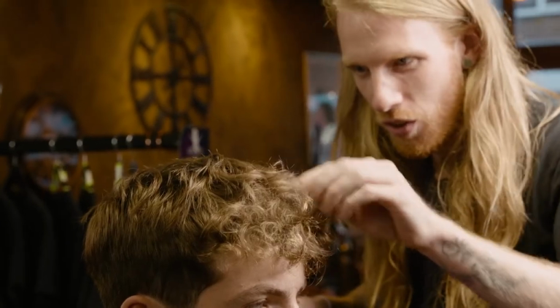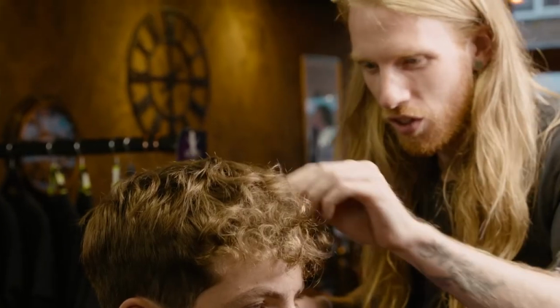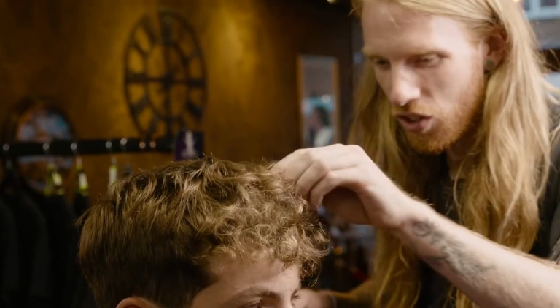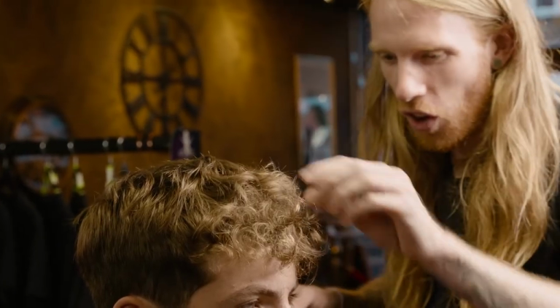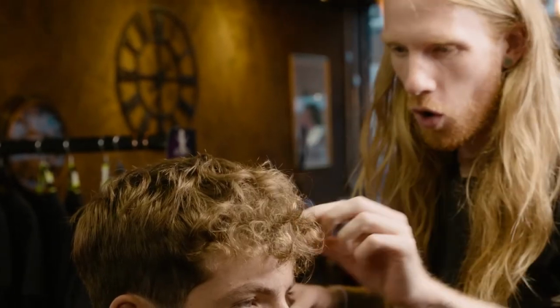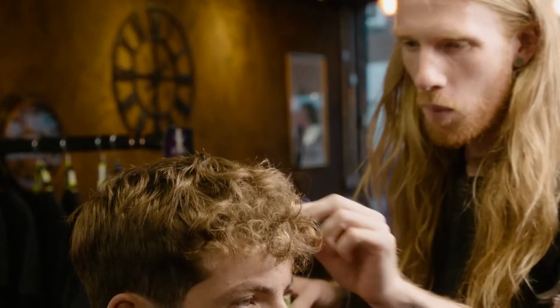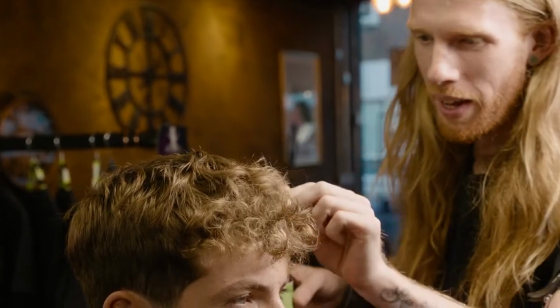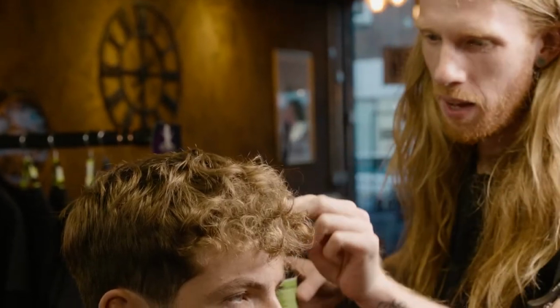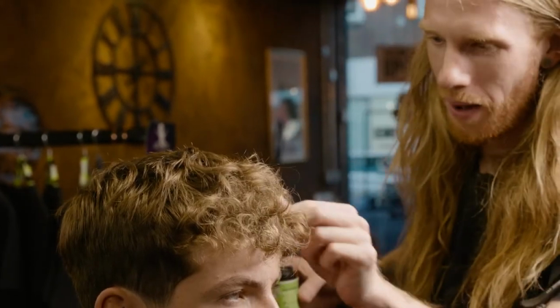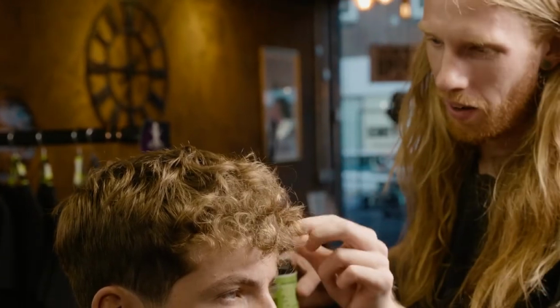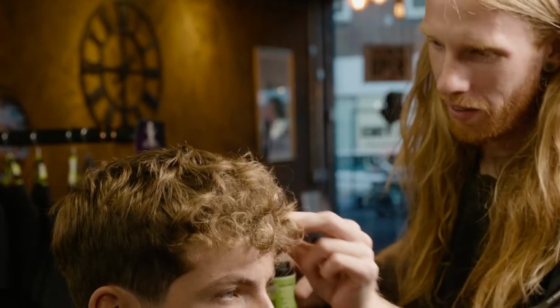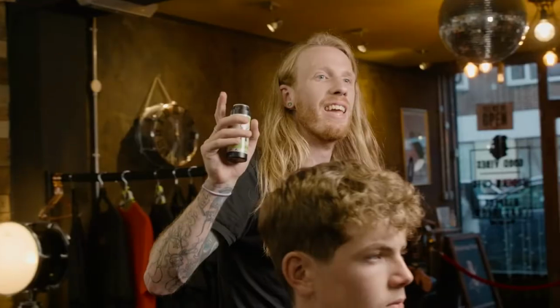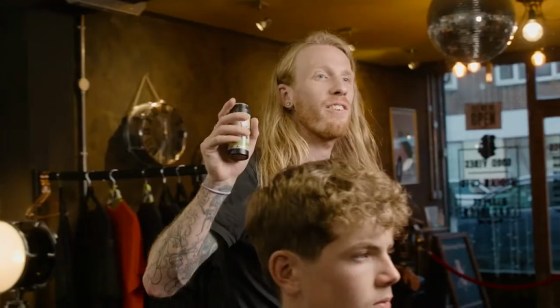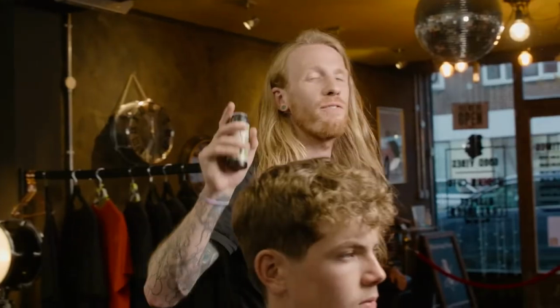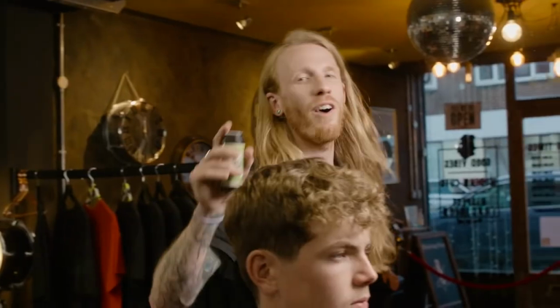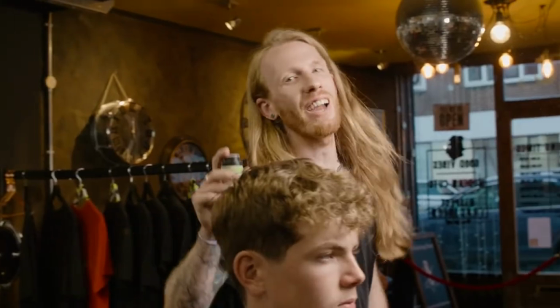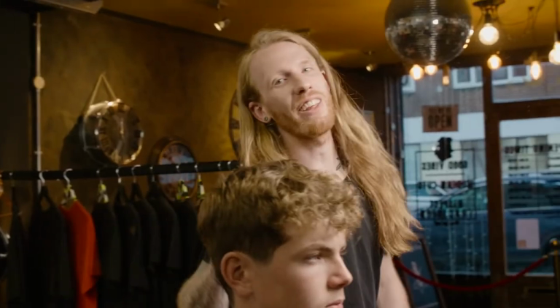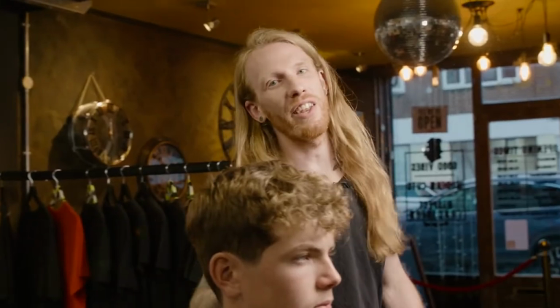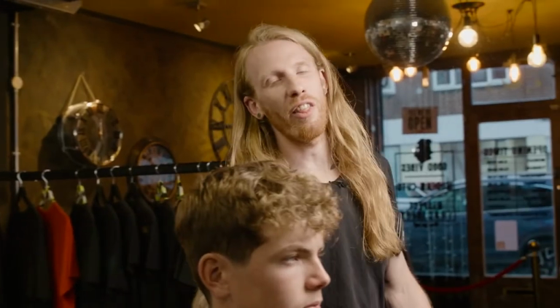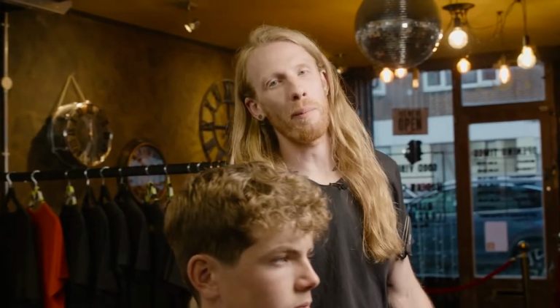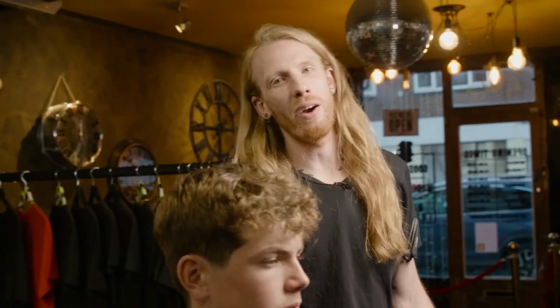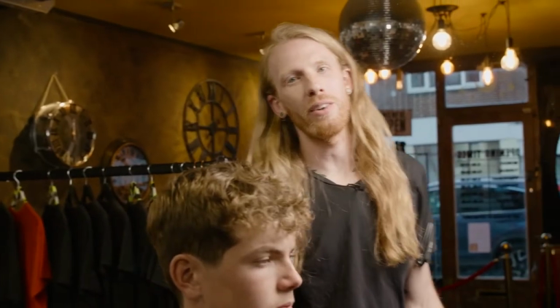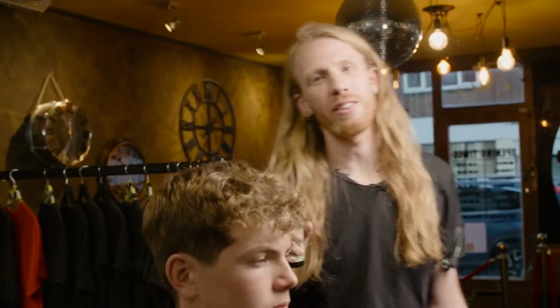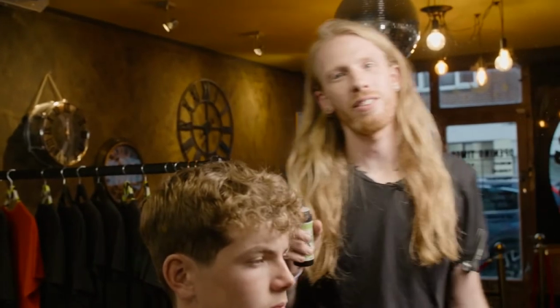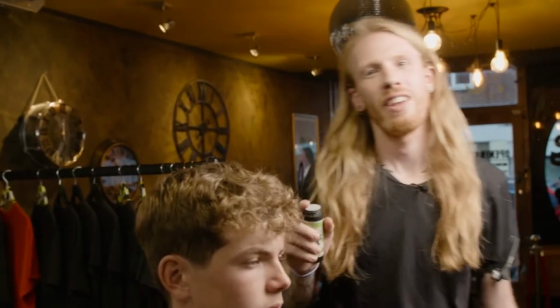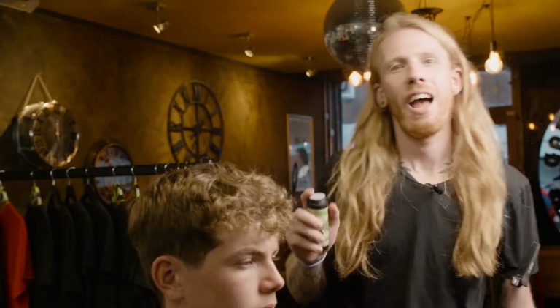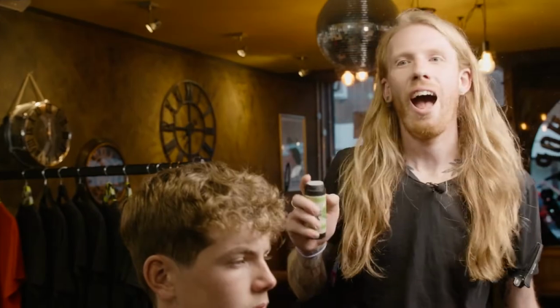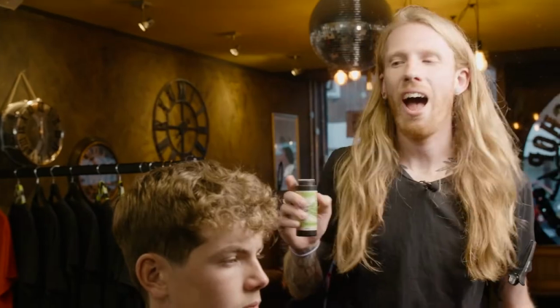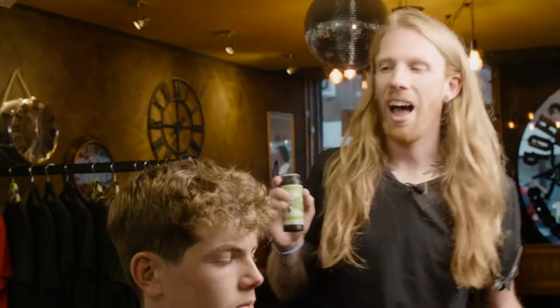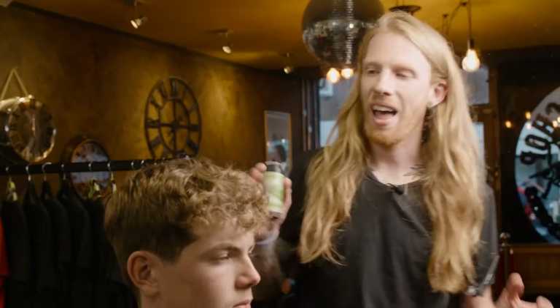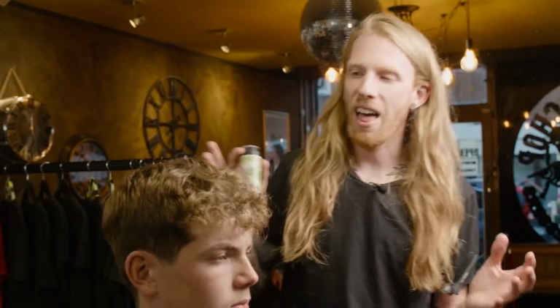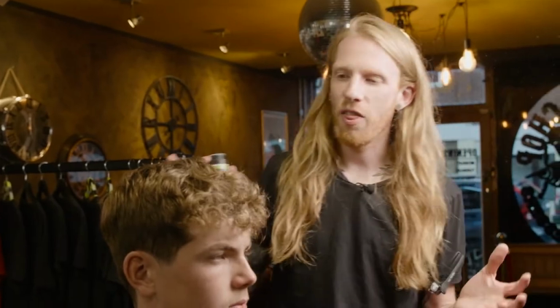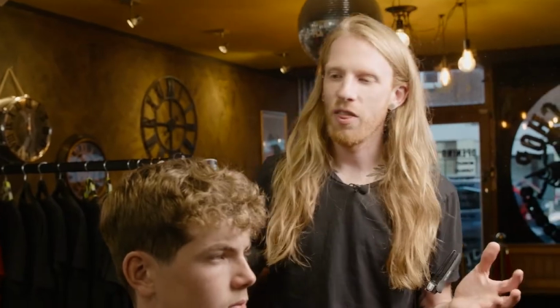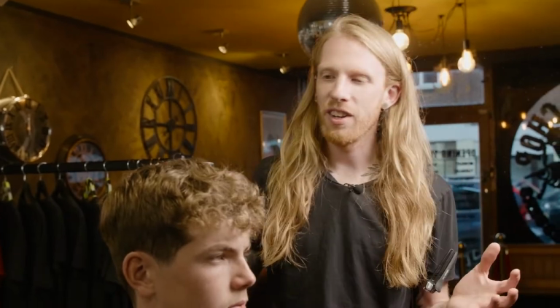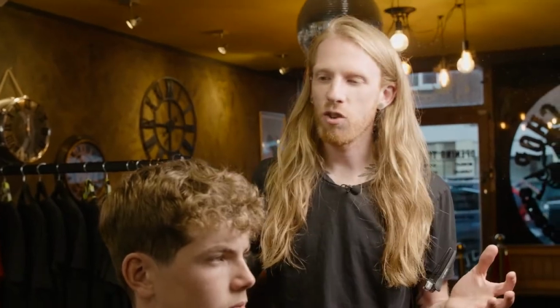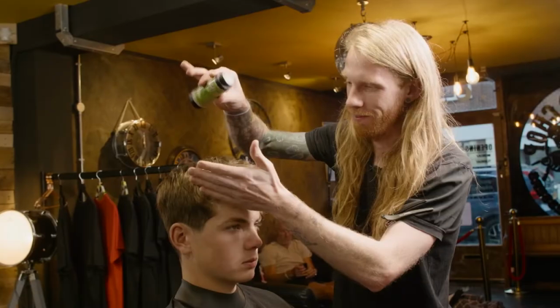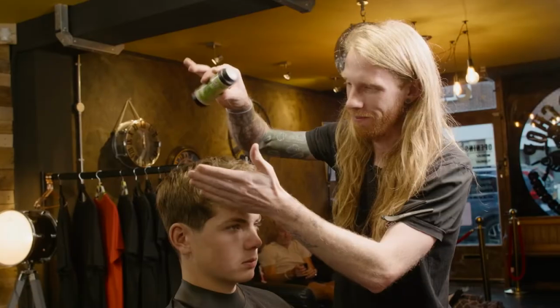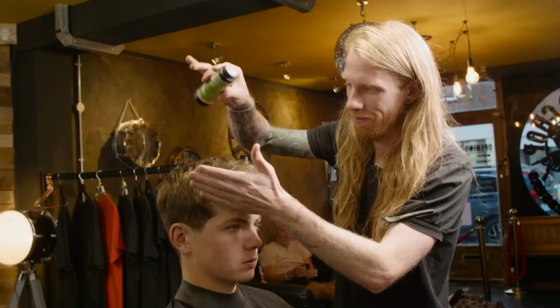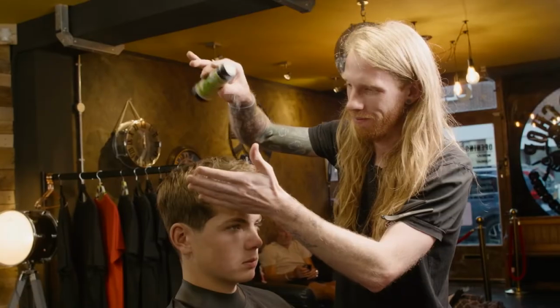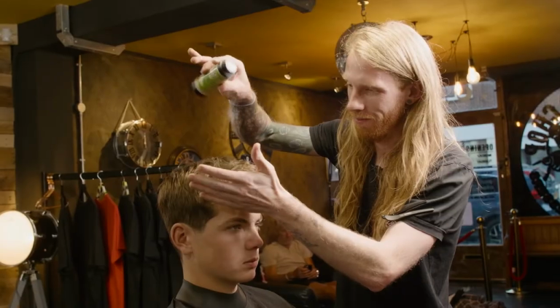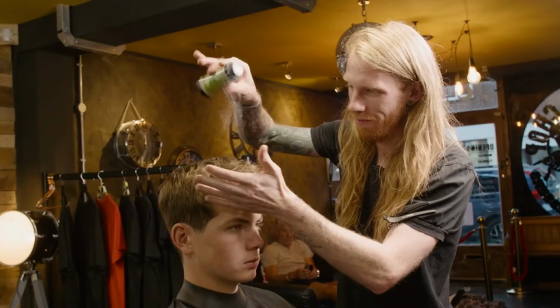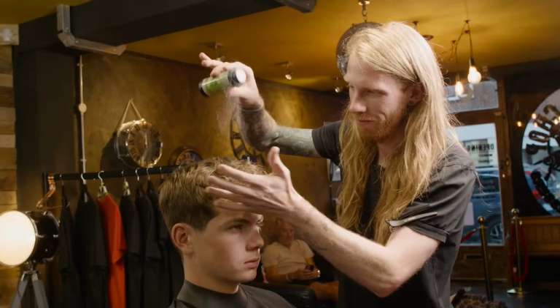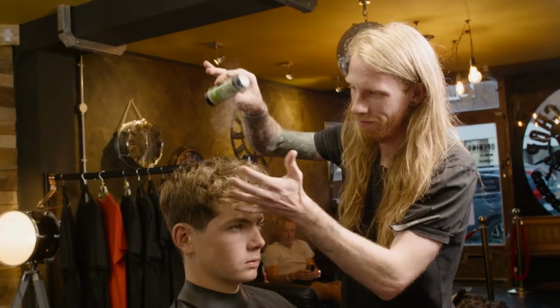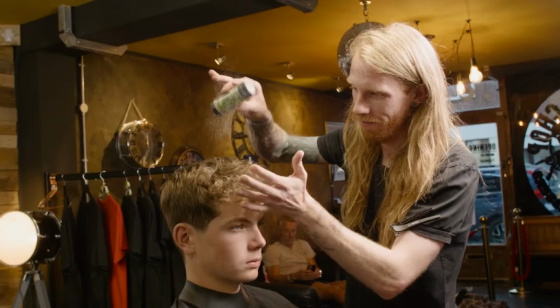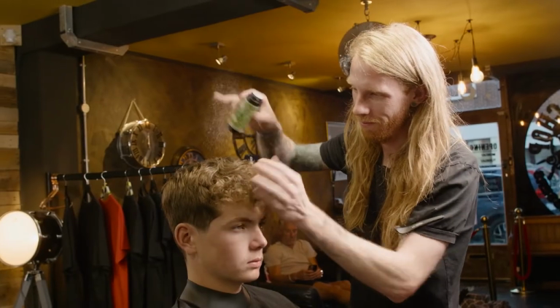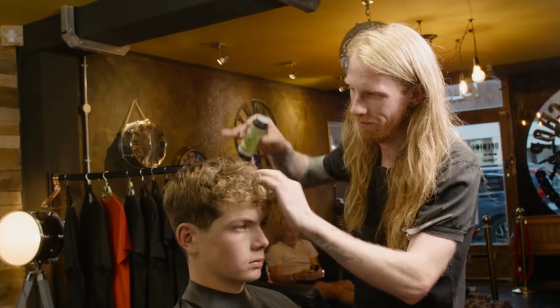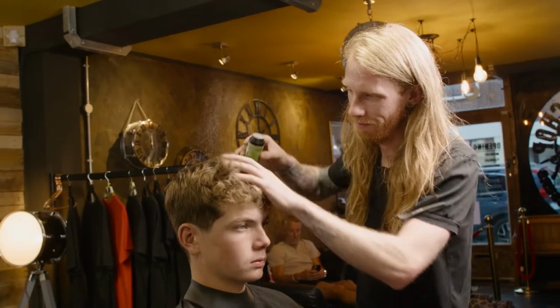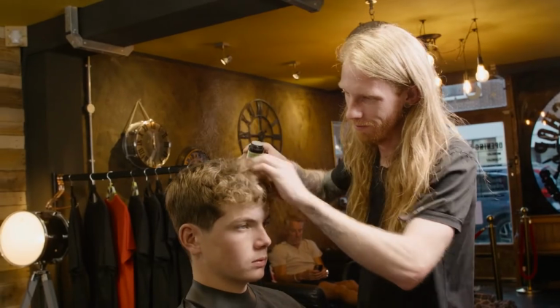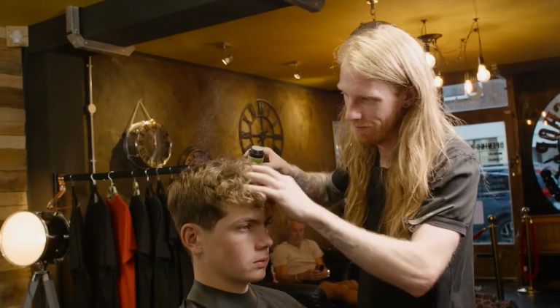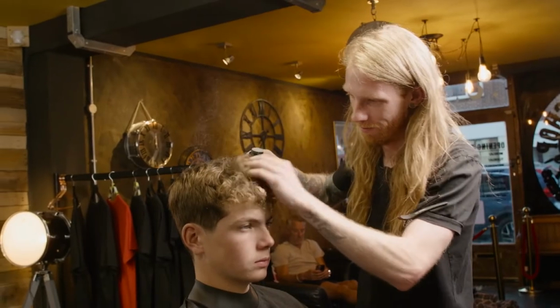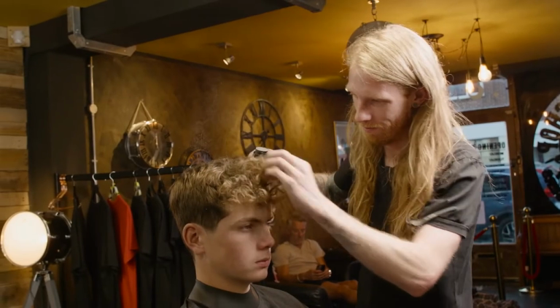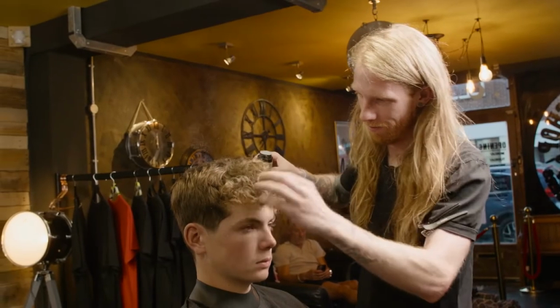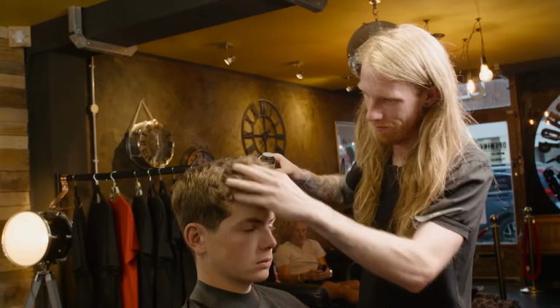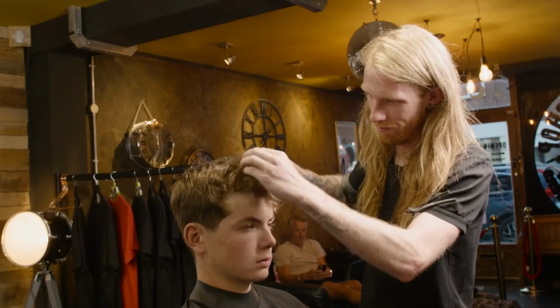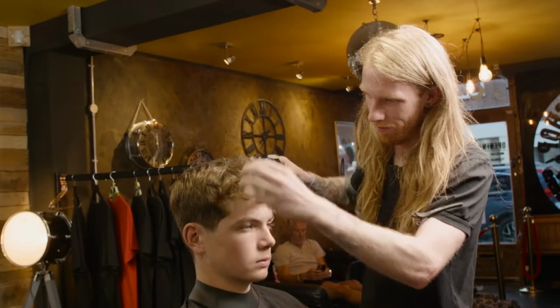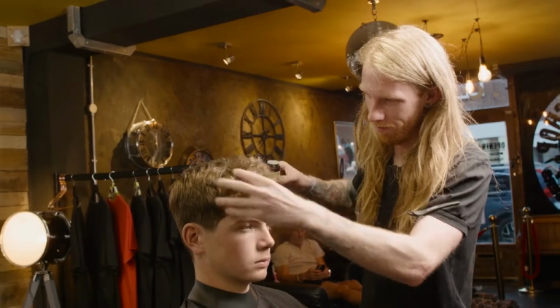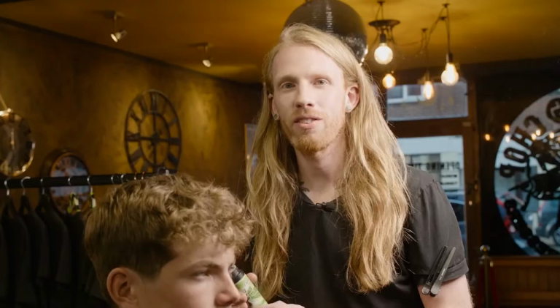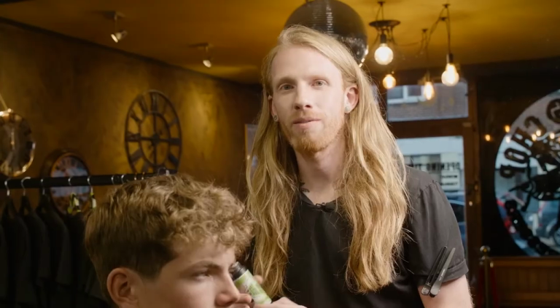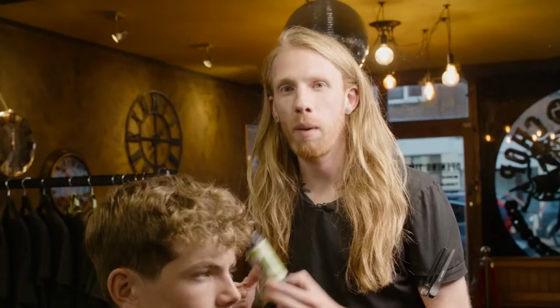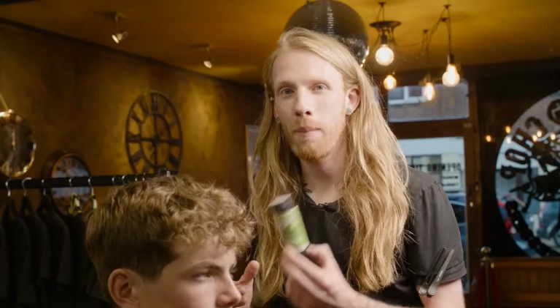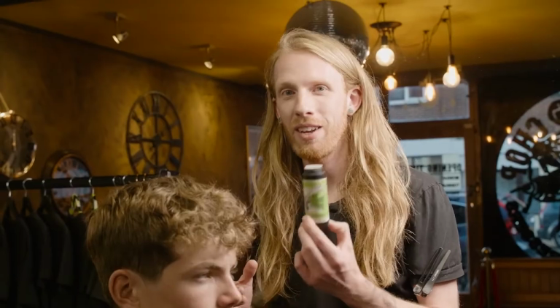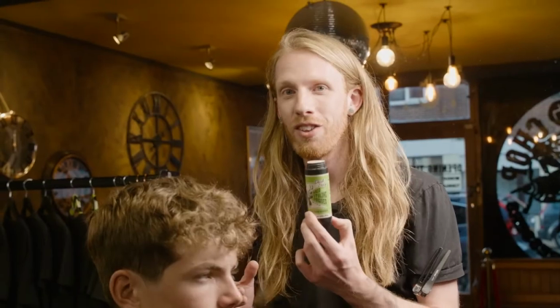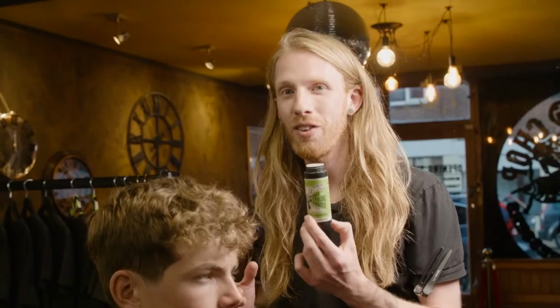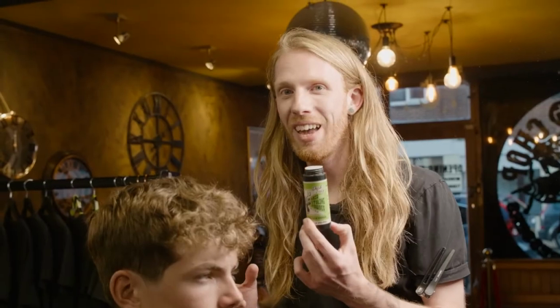Darksag powder is finer than other powders. The distribution is easier — it's built for easy use and made in the UK.